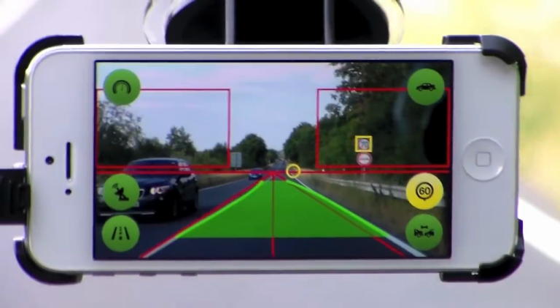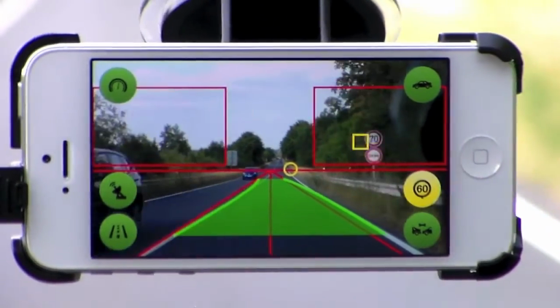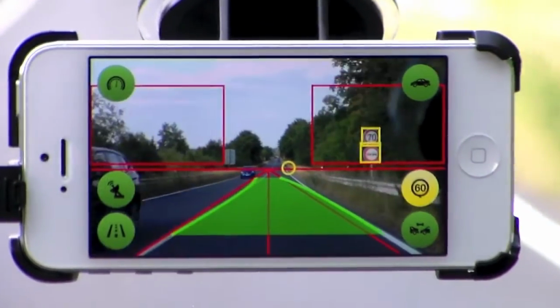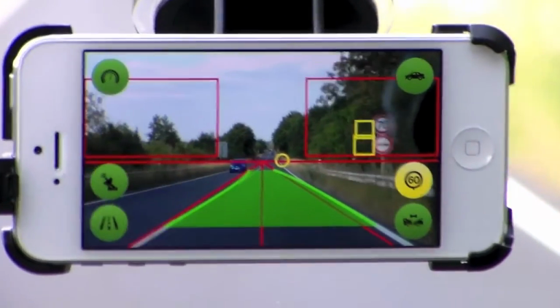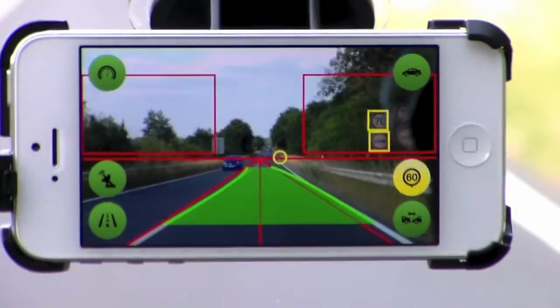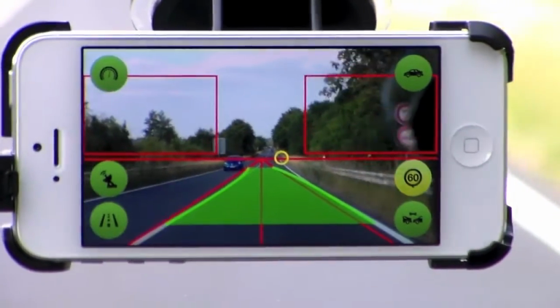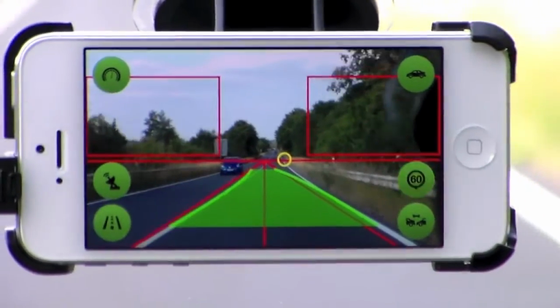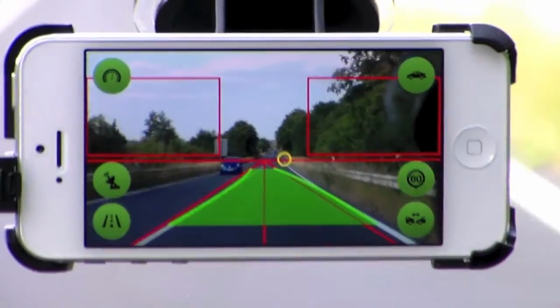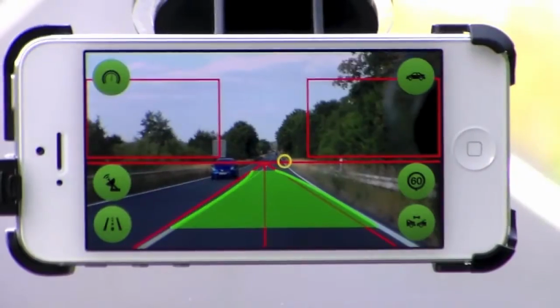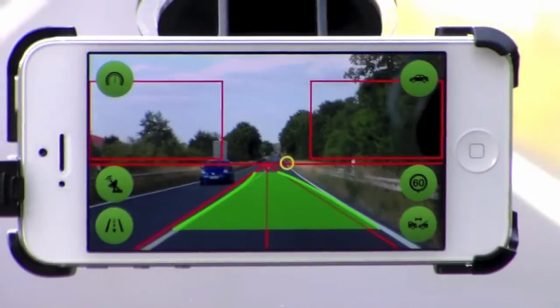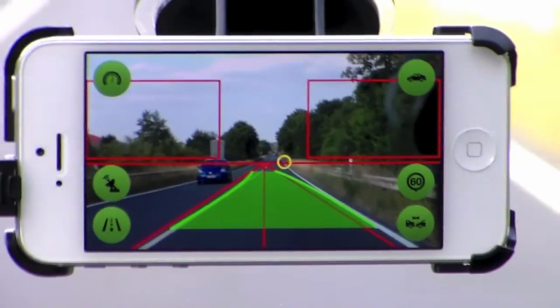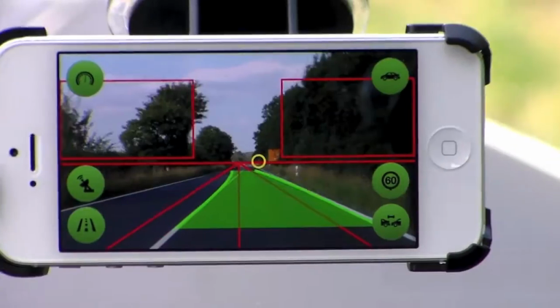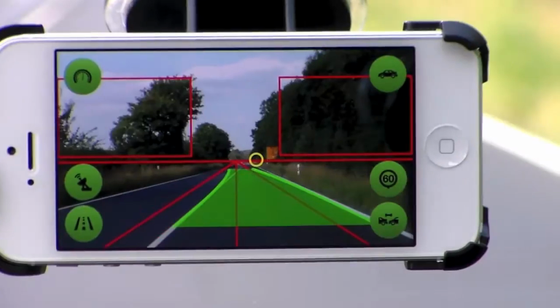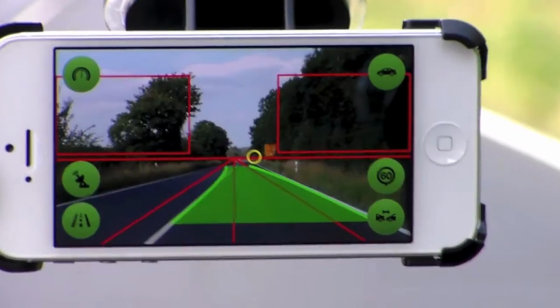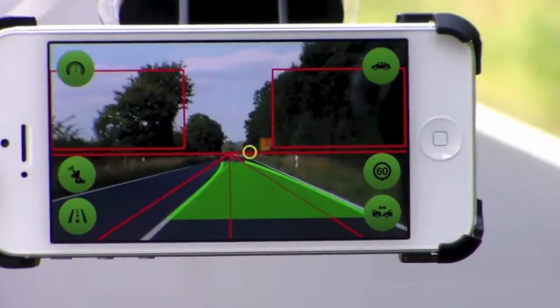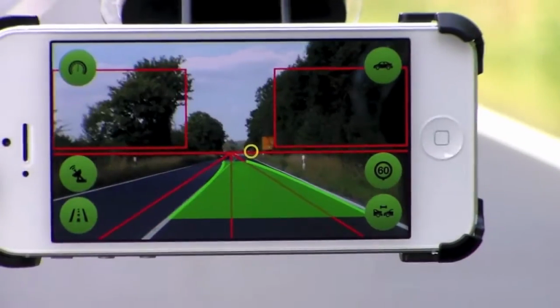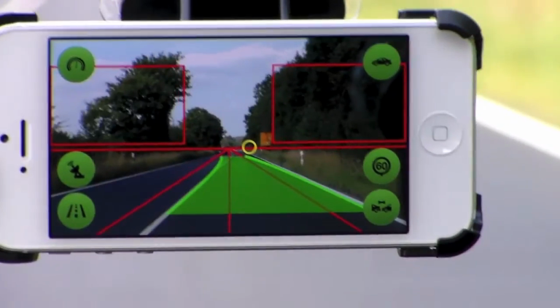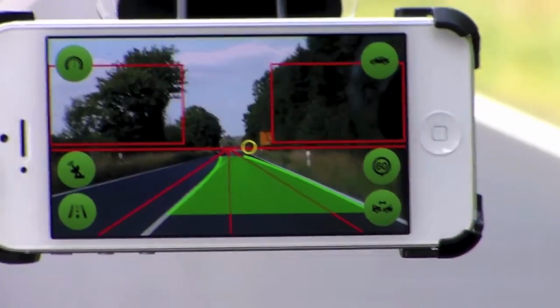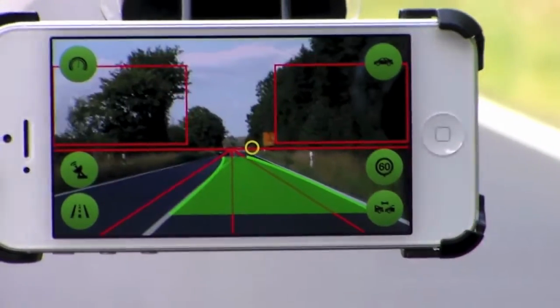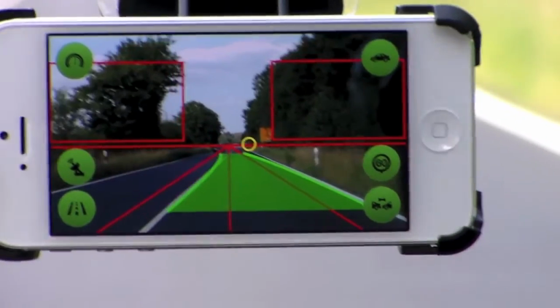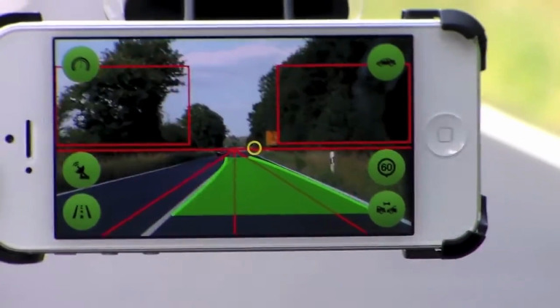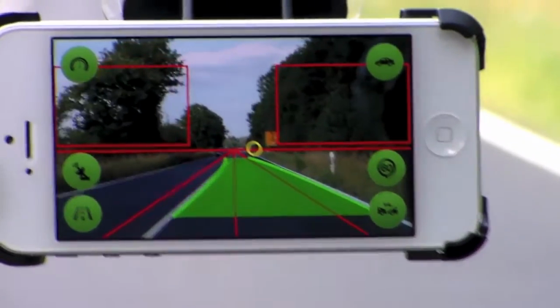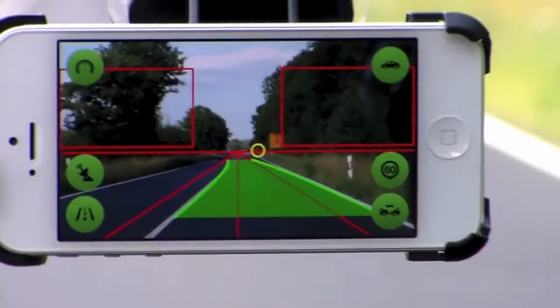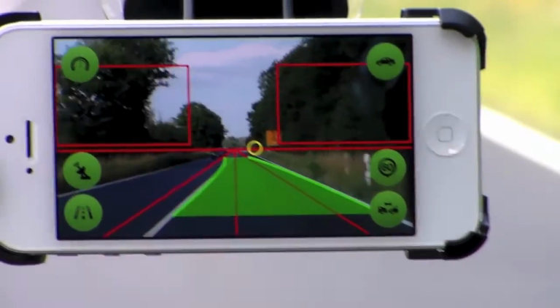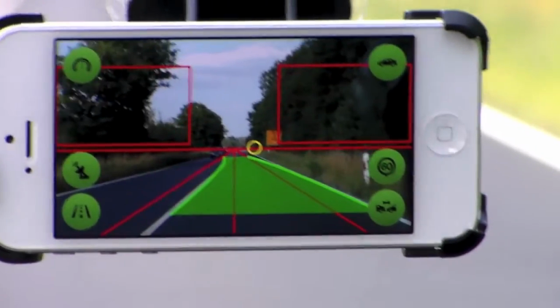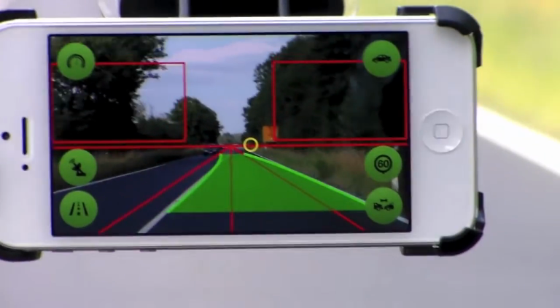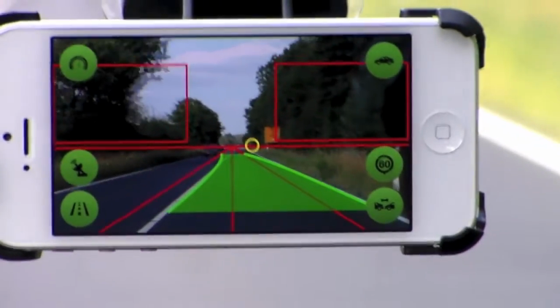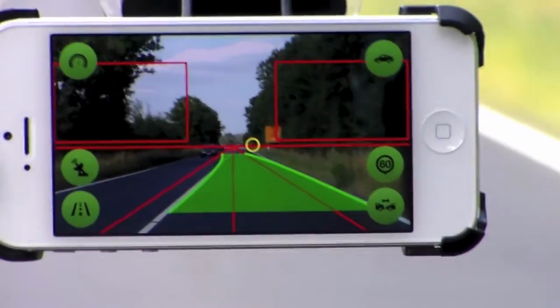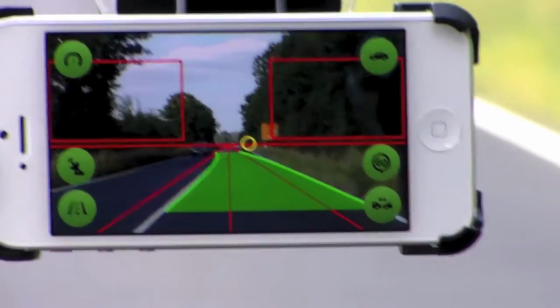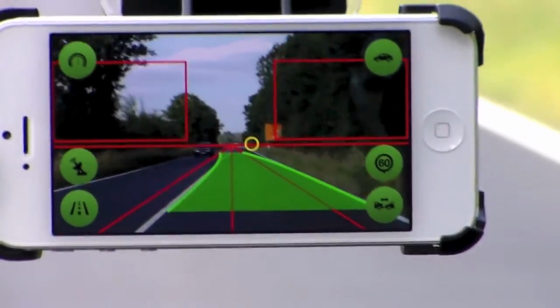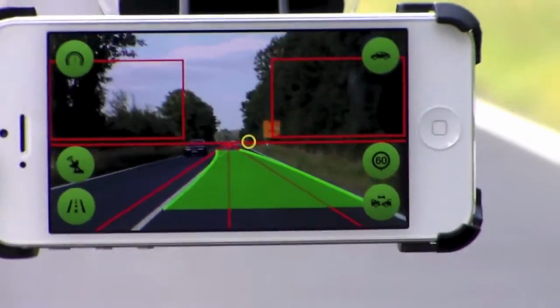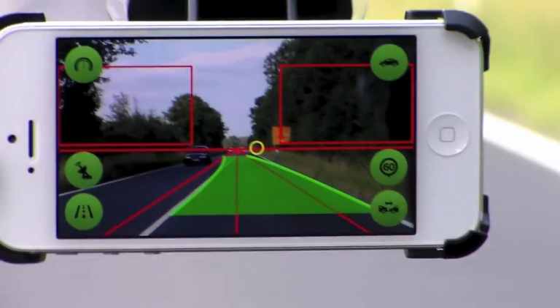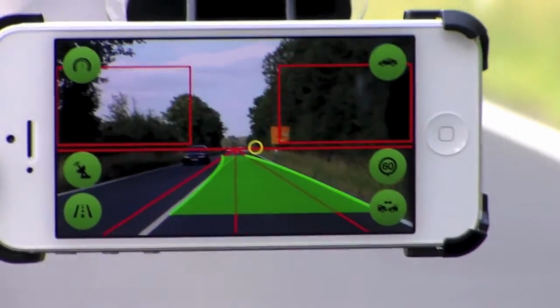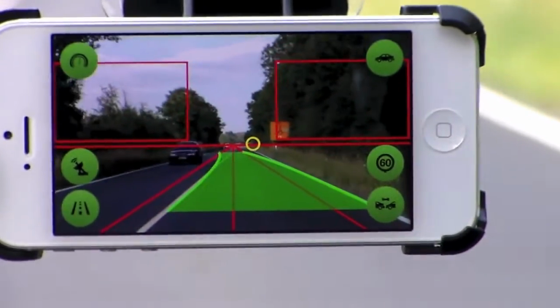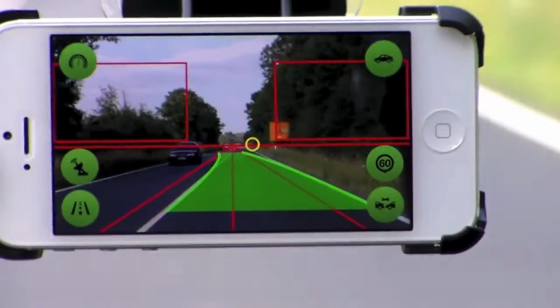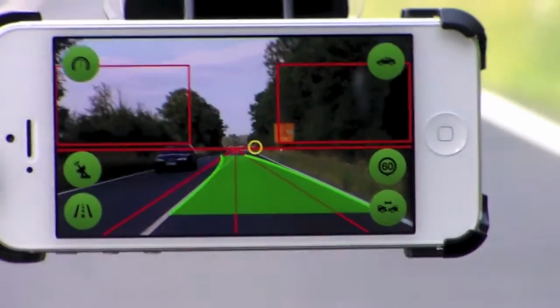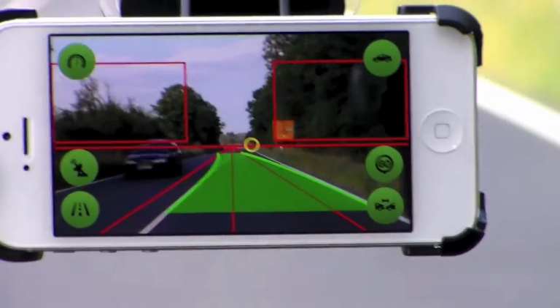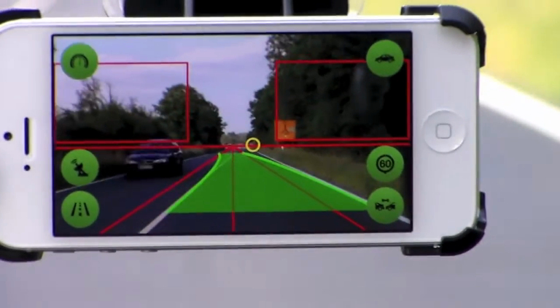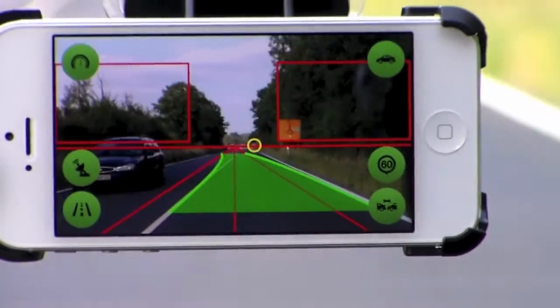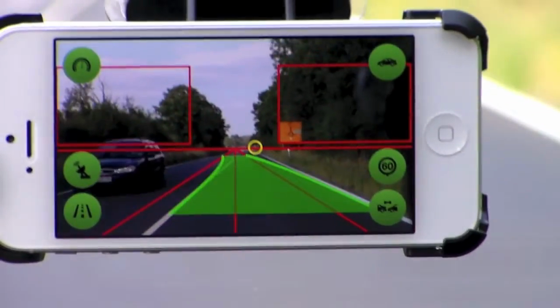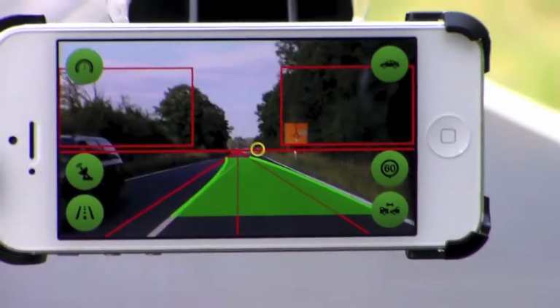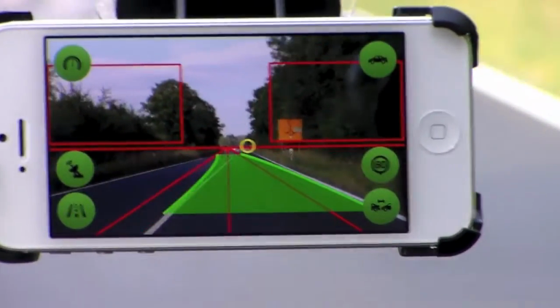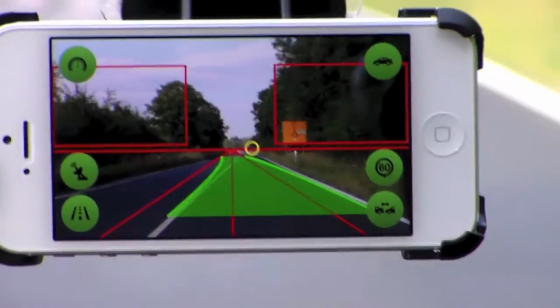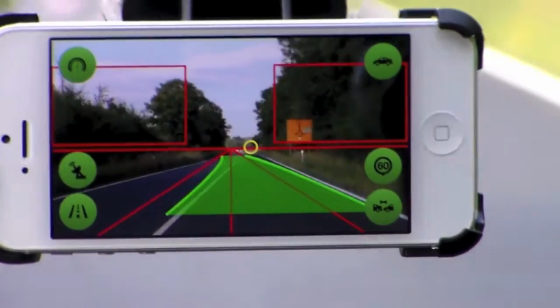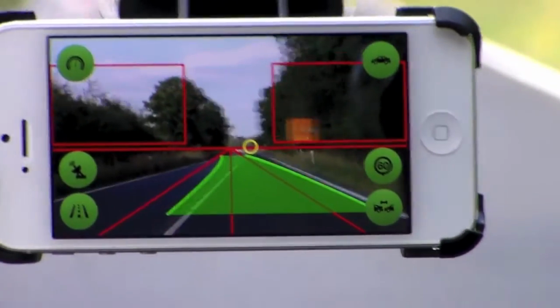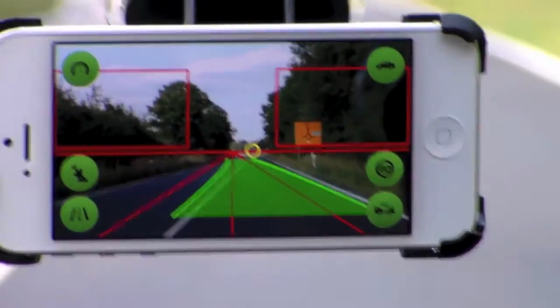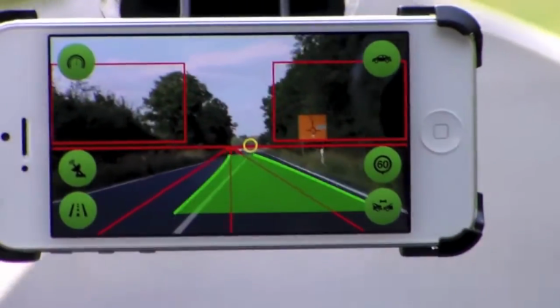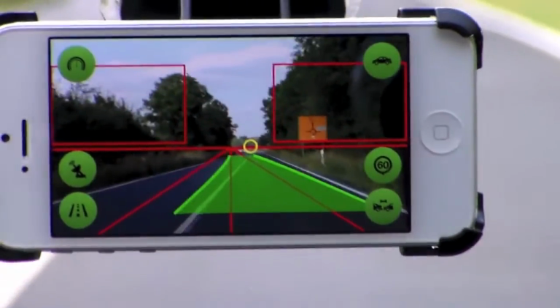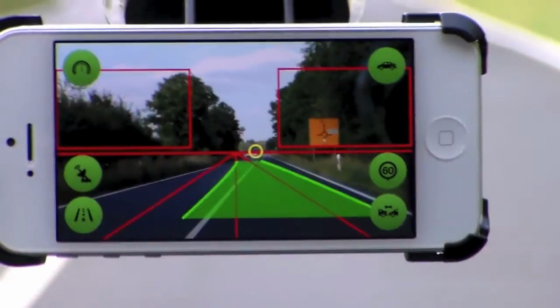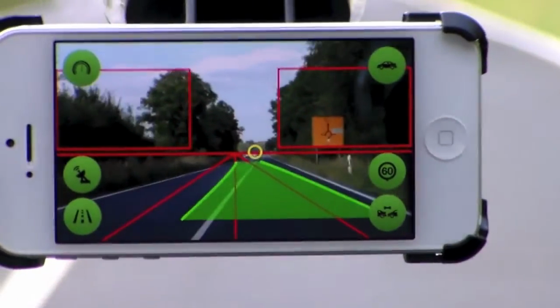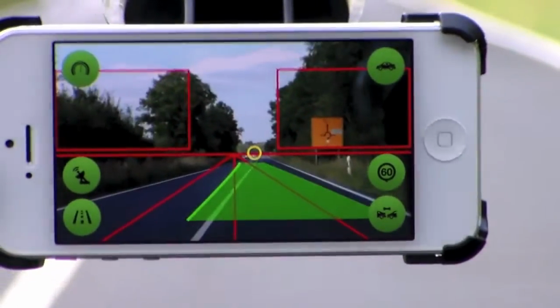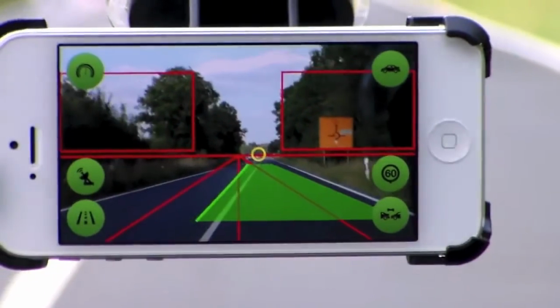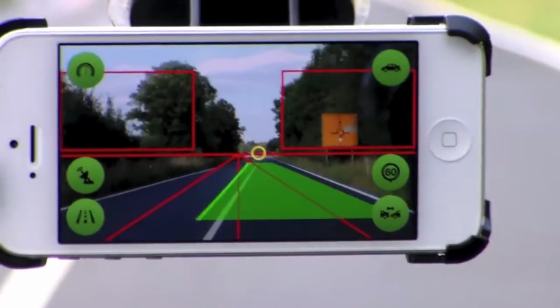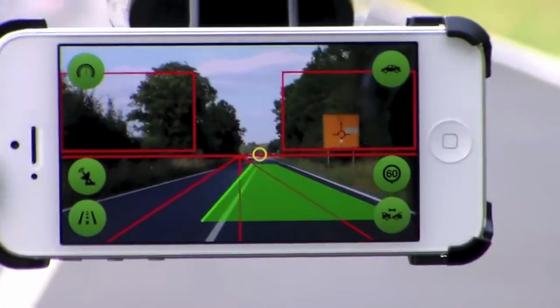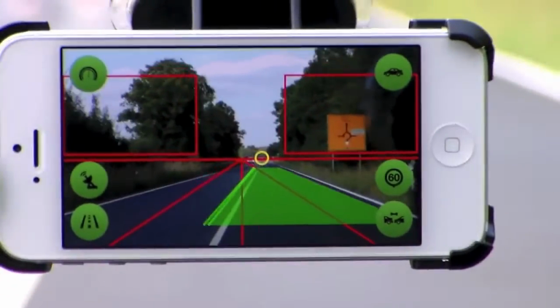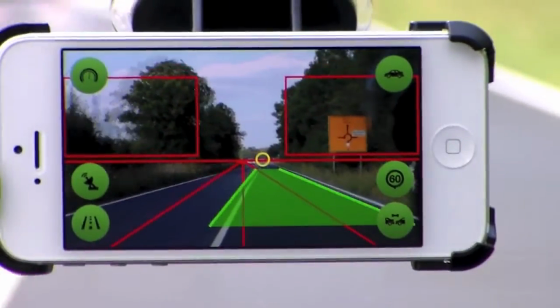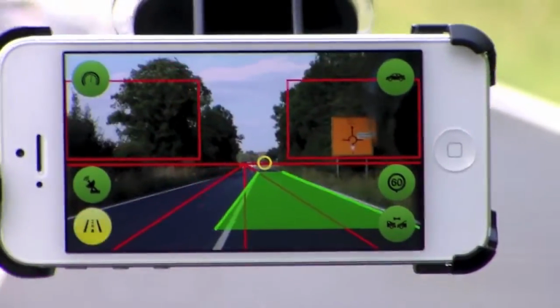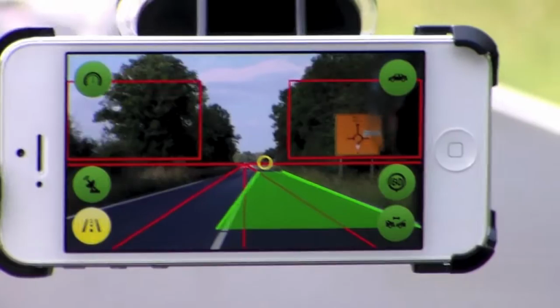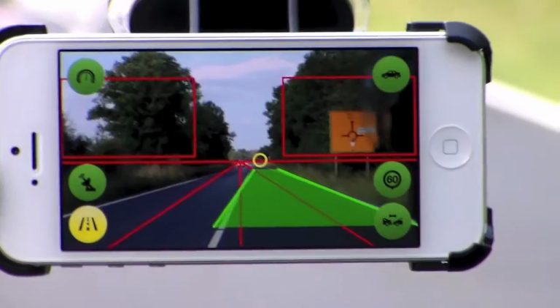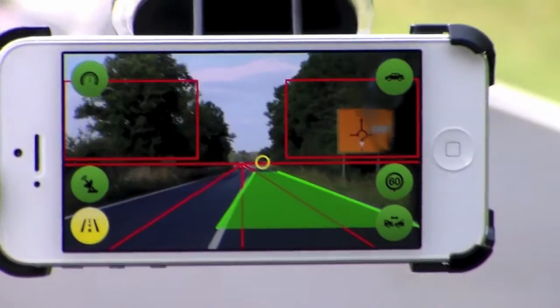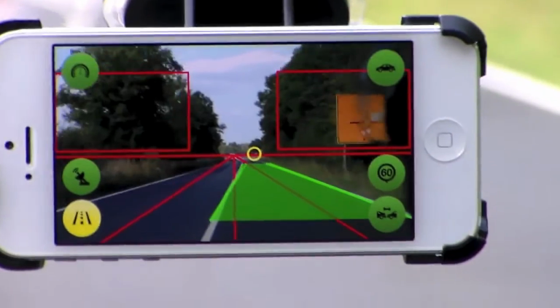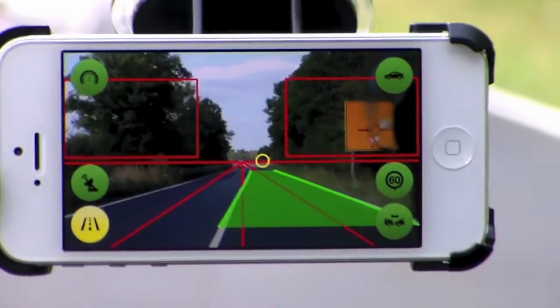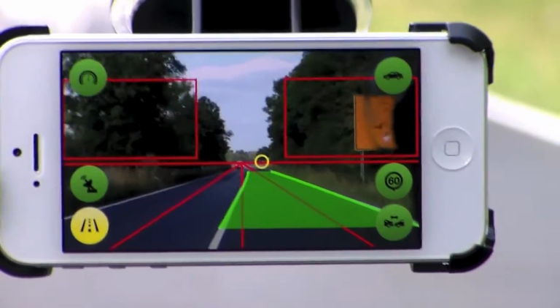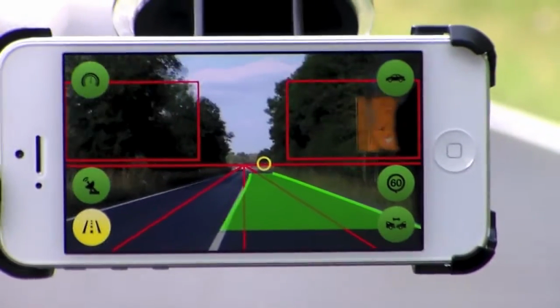A co-driver uses the built-in backside camera of your smartphone to do a real-time image analysis.